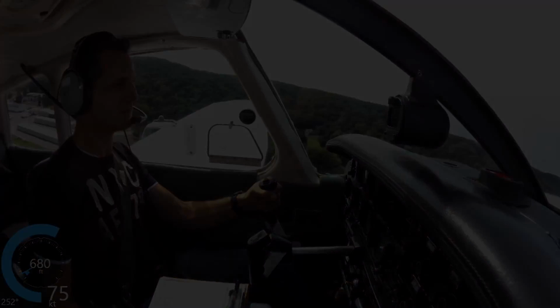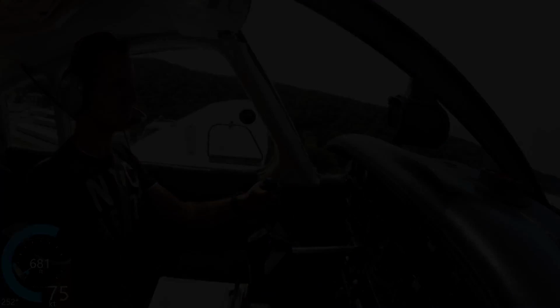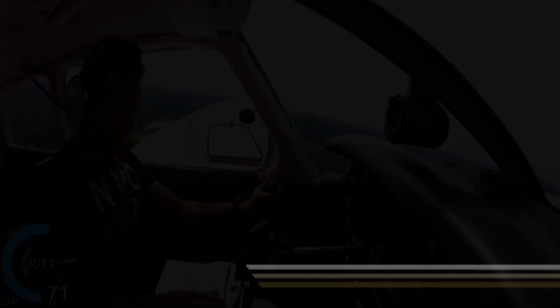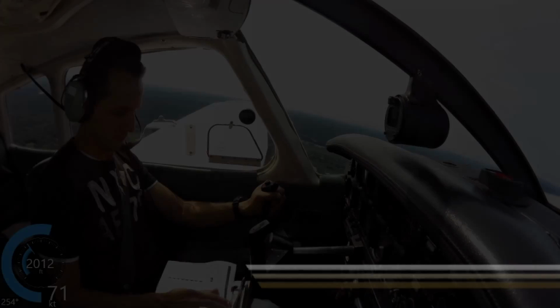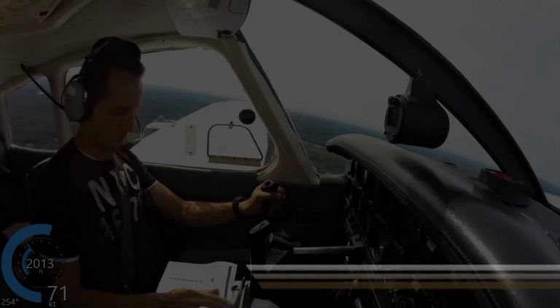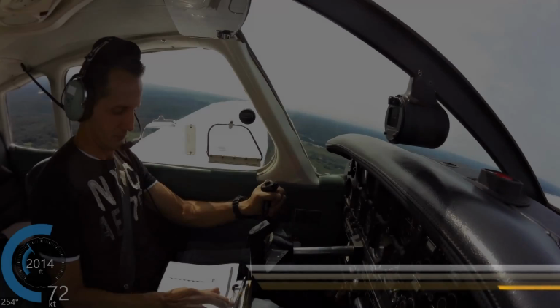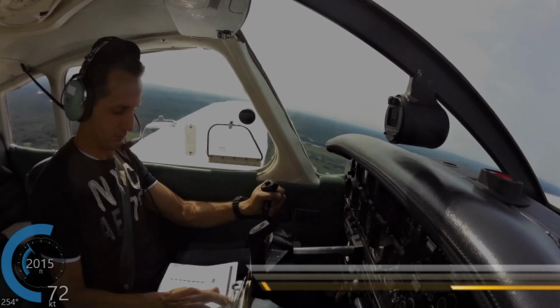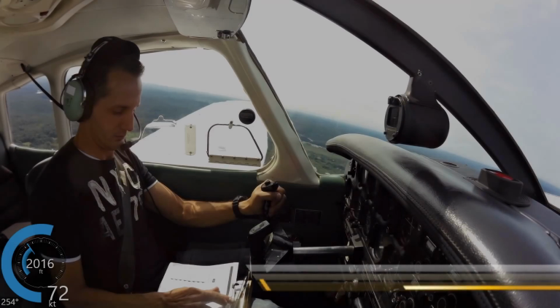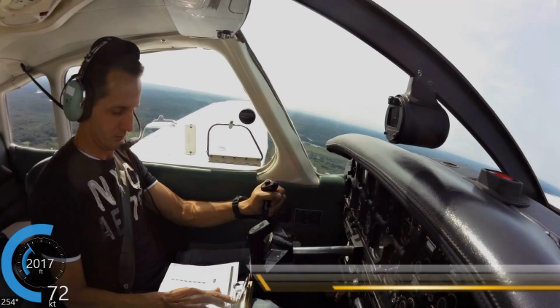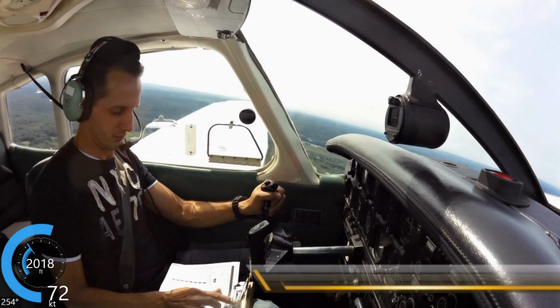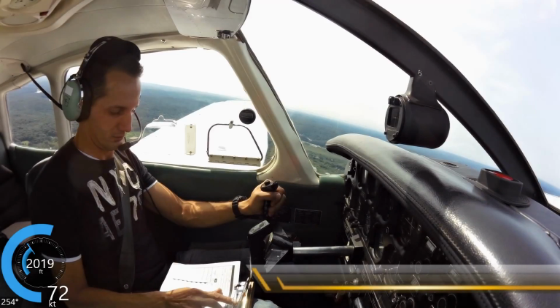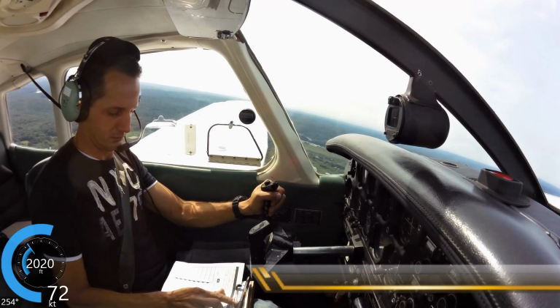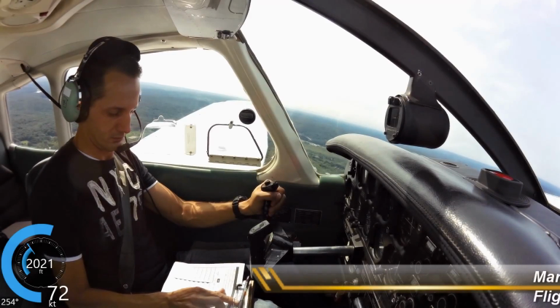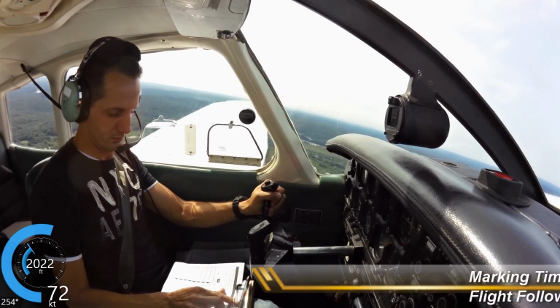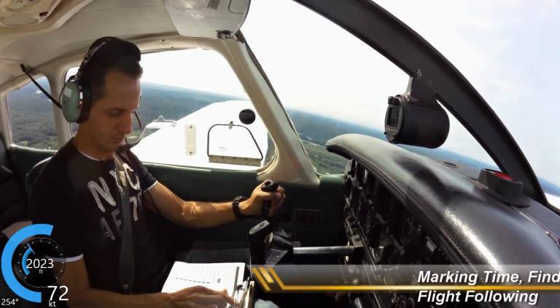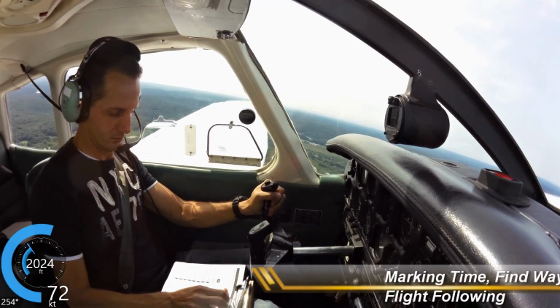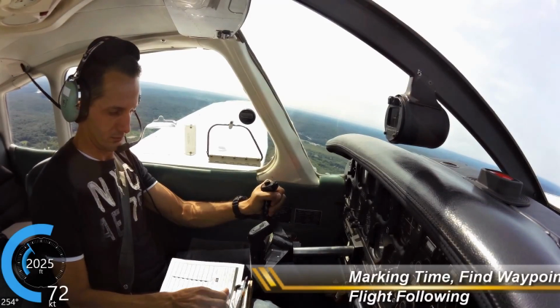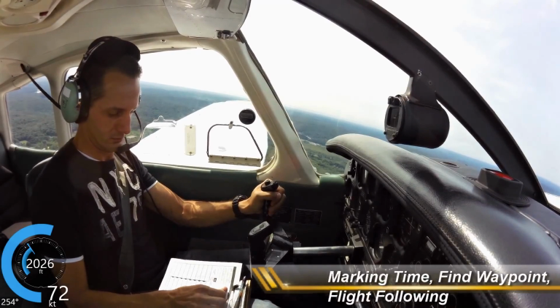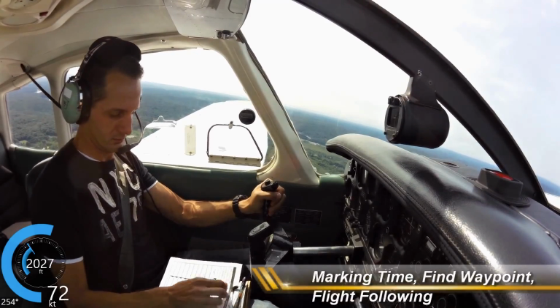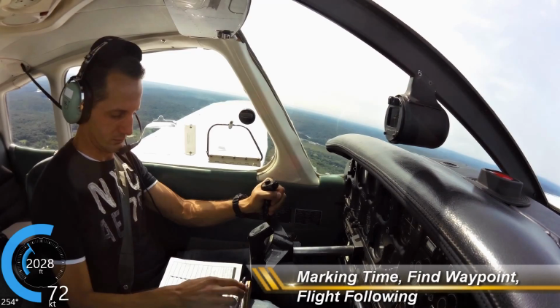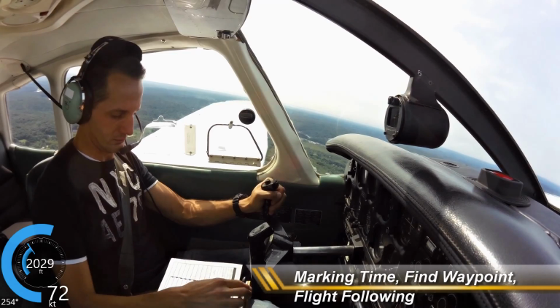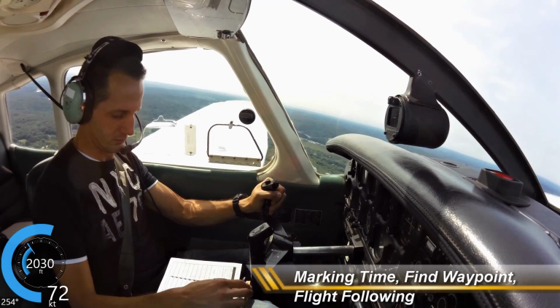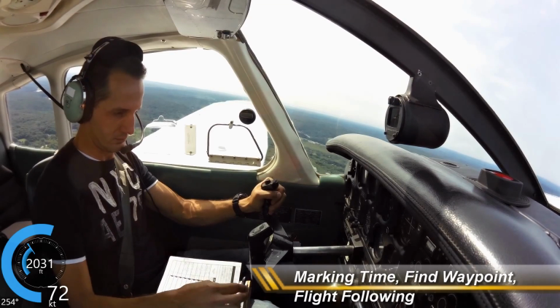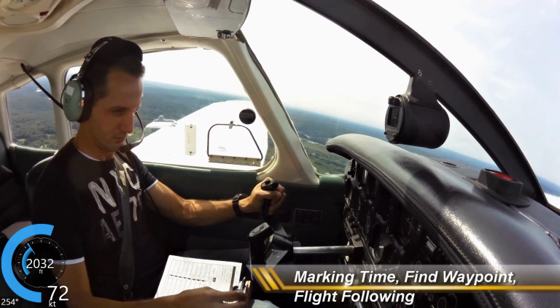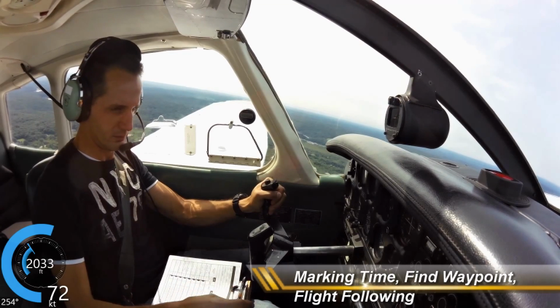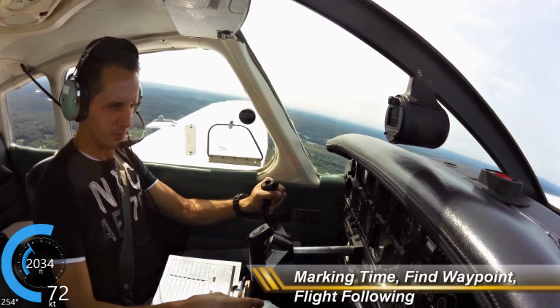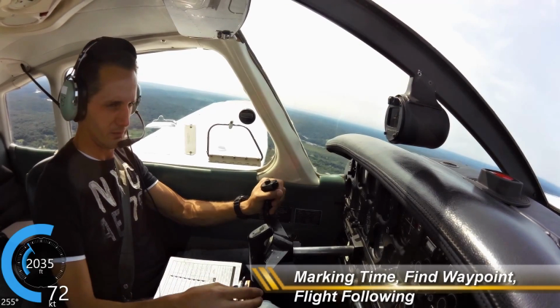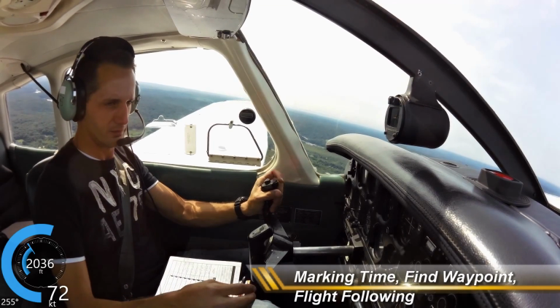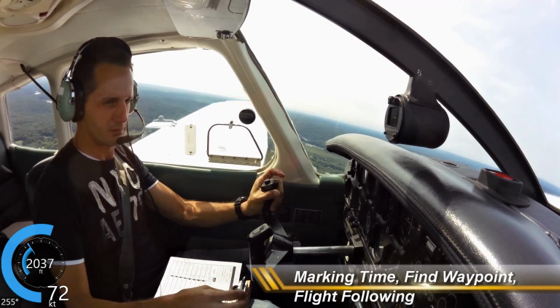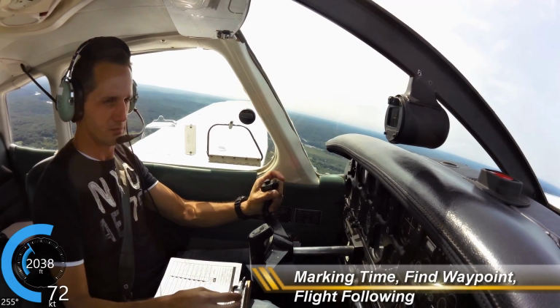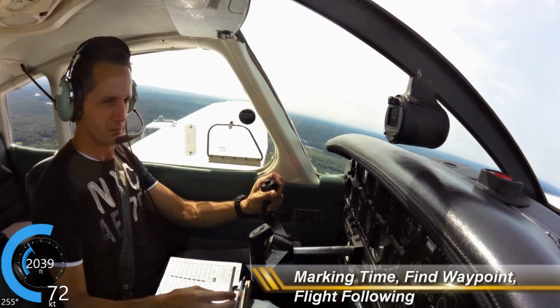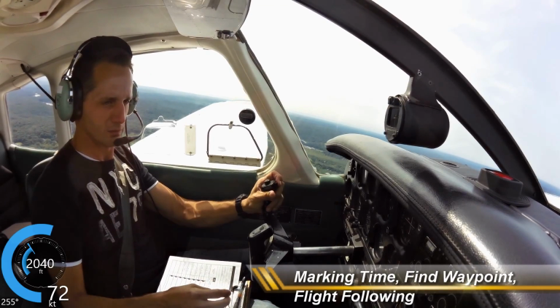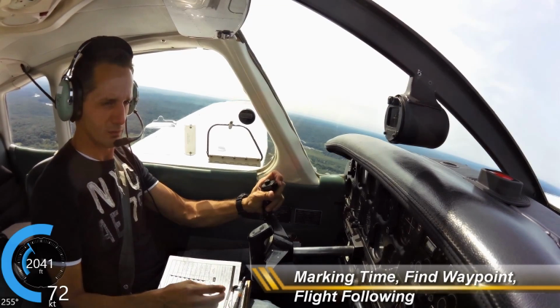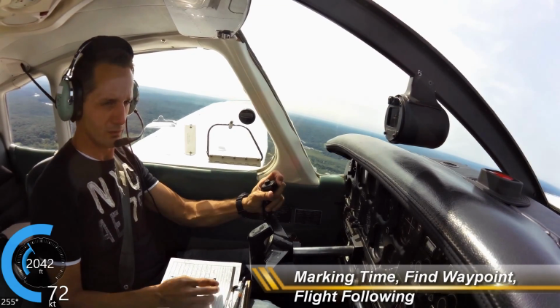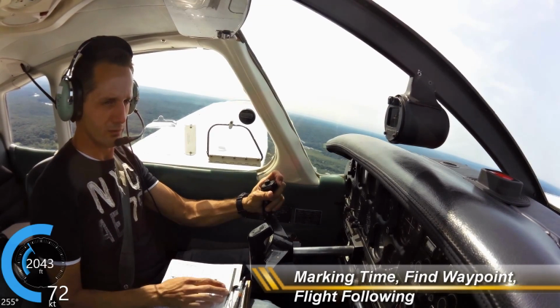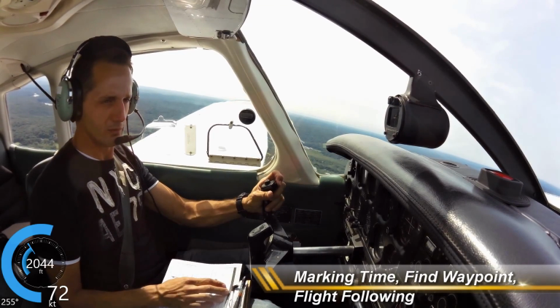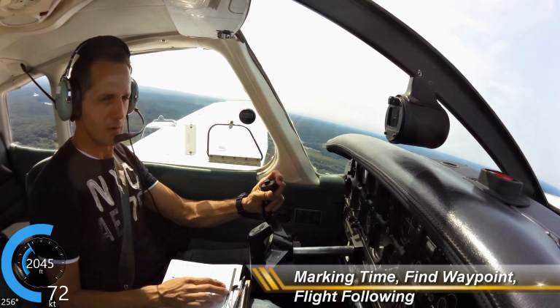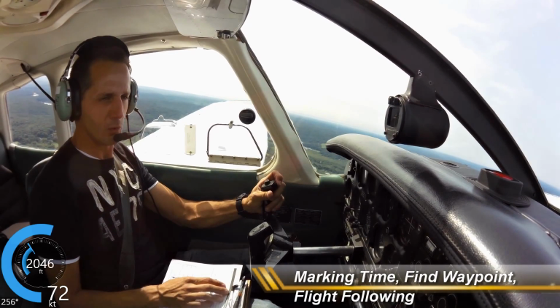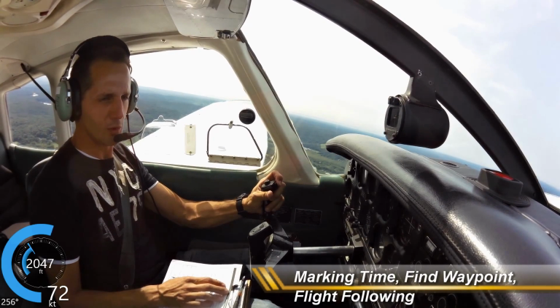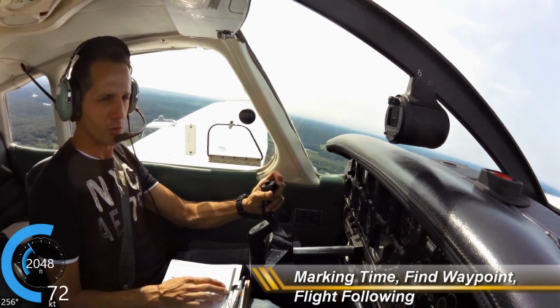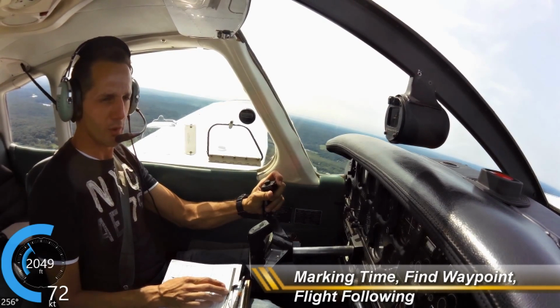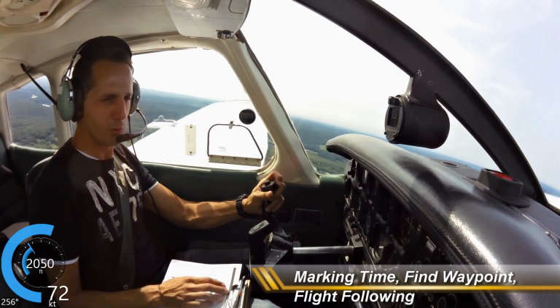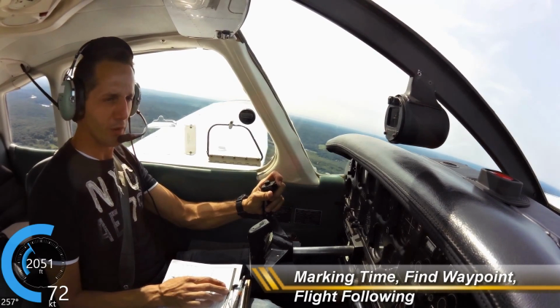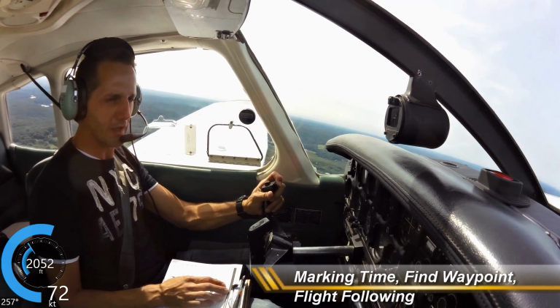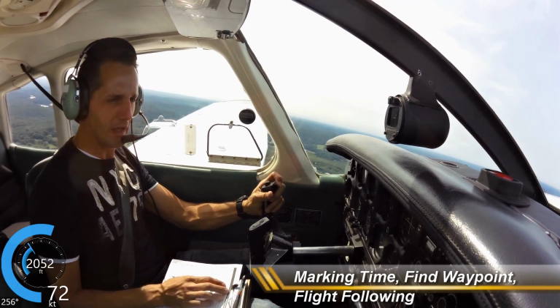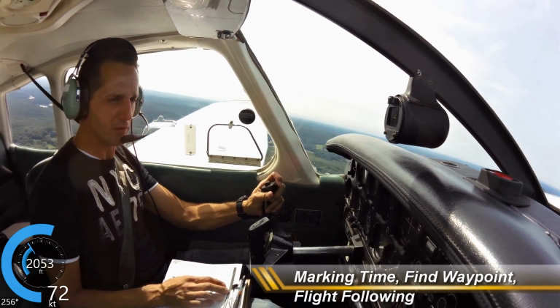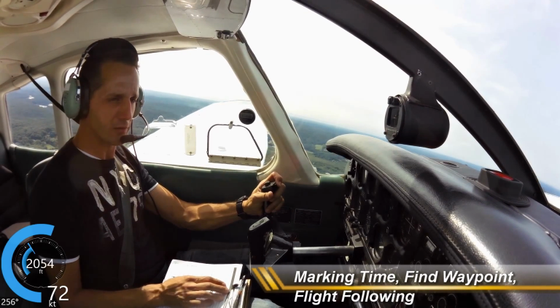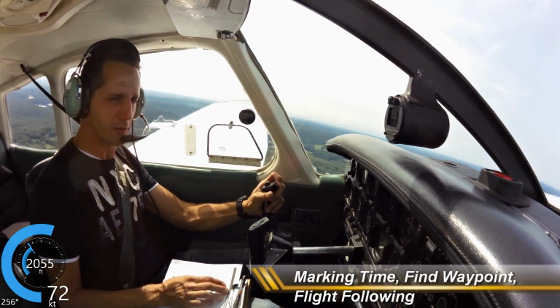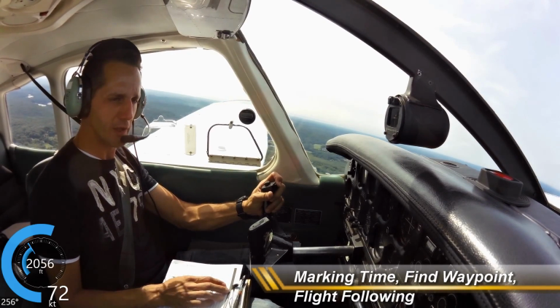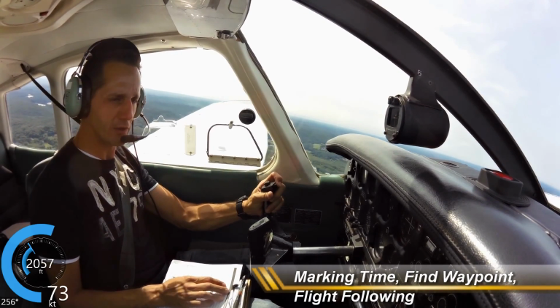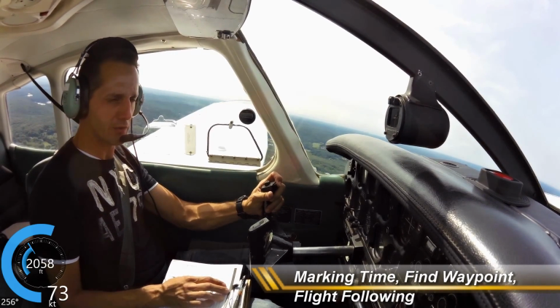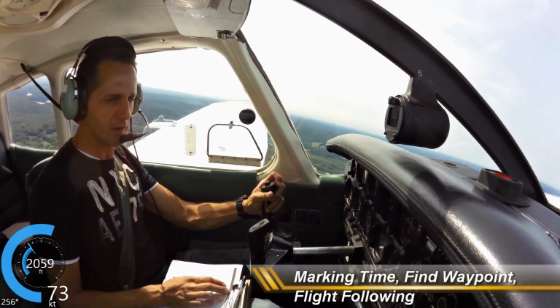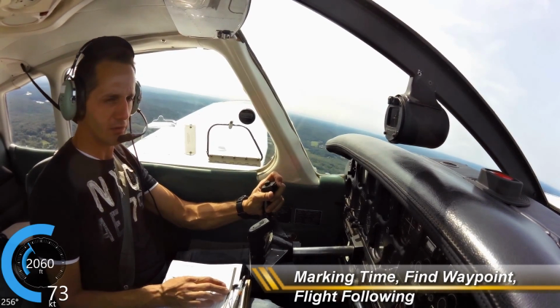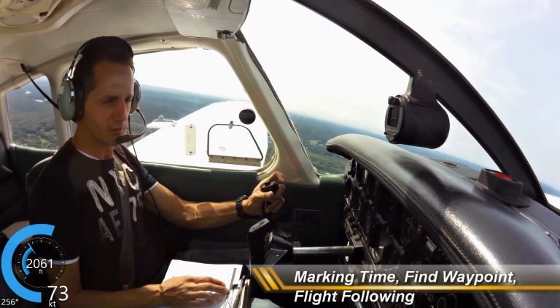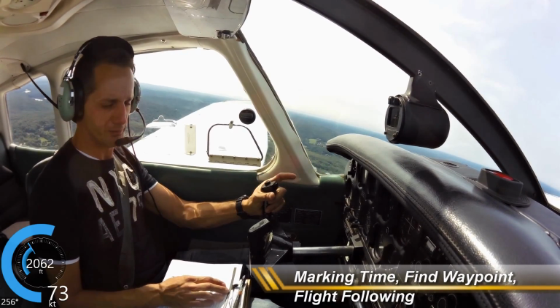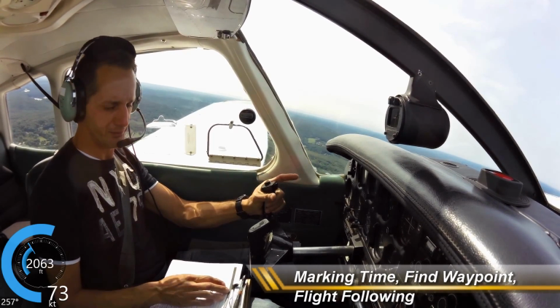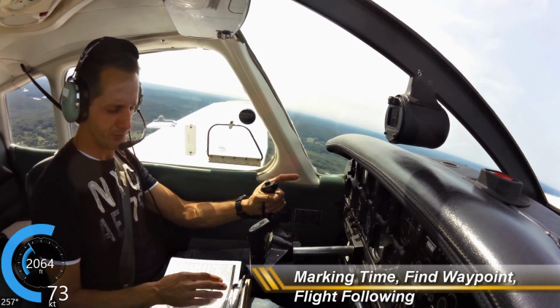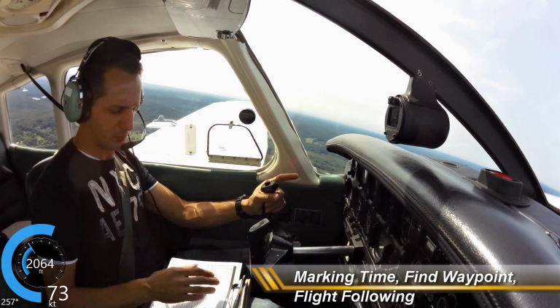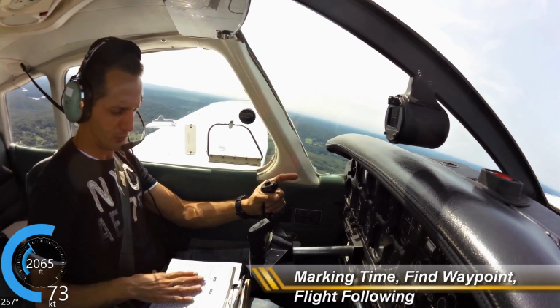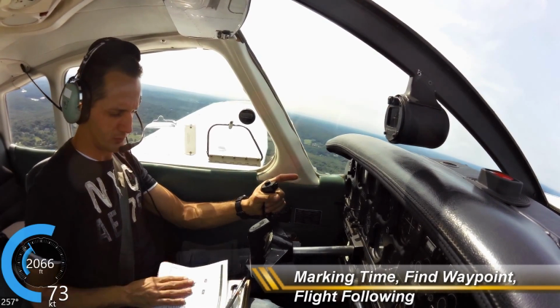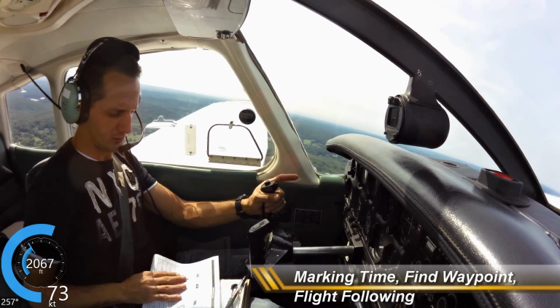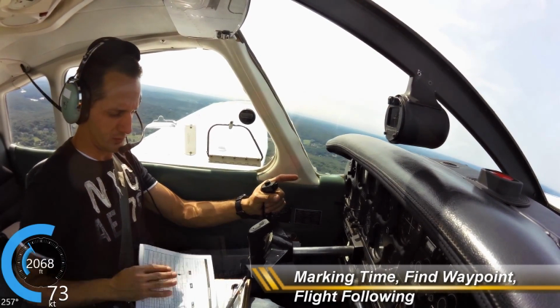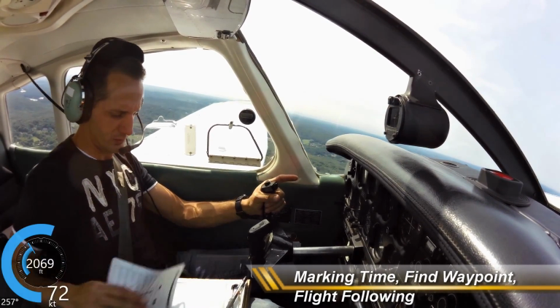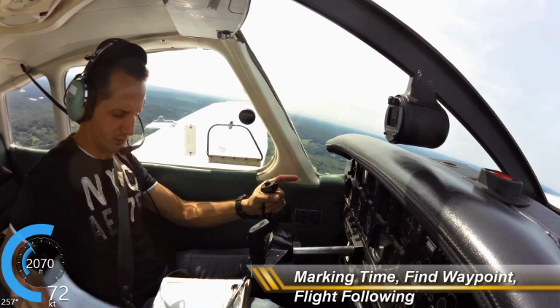Warrior 965, contact departure 120.8, good day. Readback: 120.8 for 965. Affirmative.